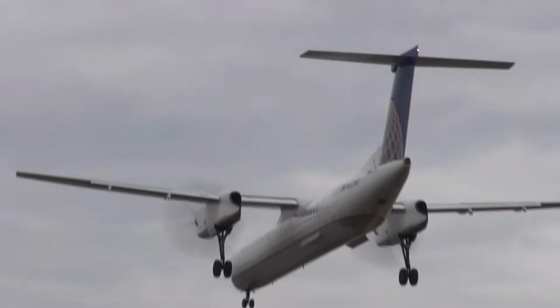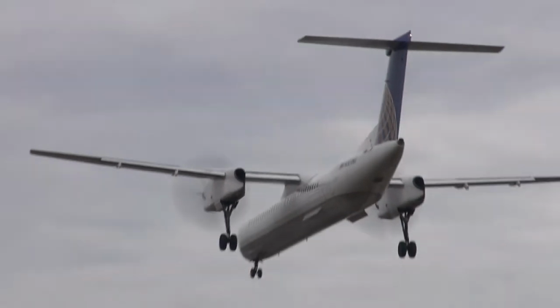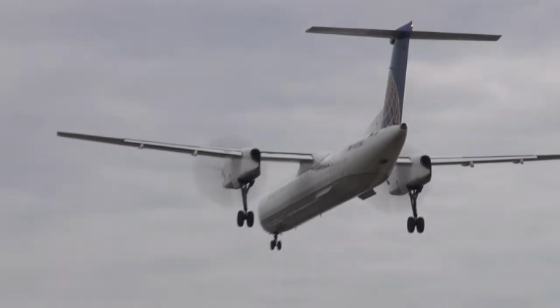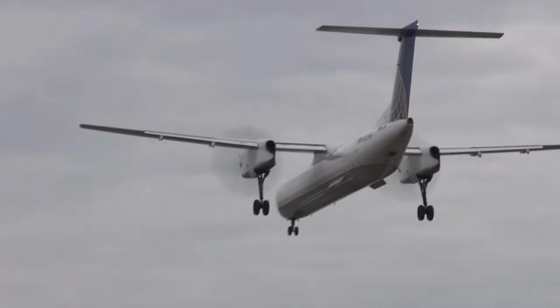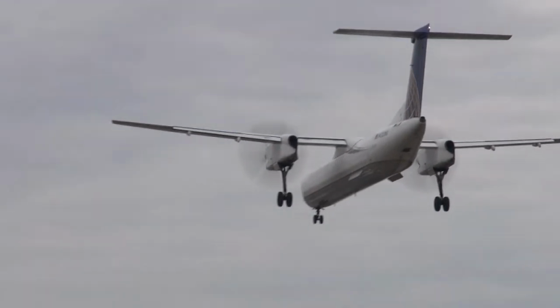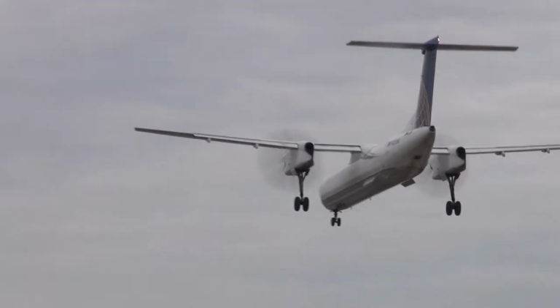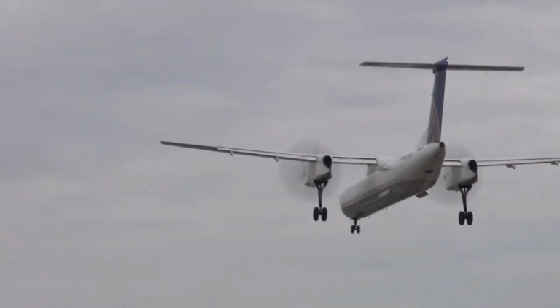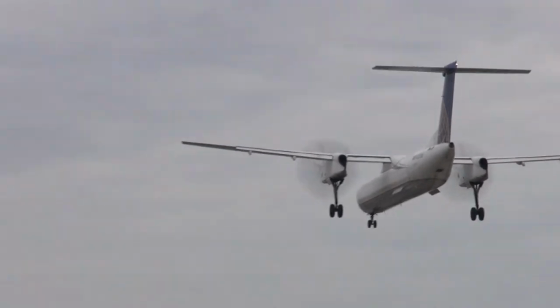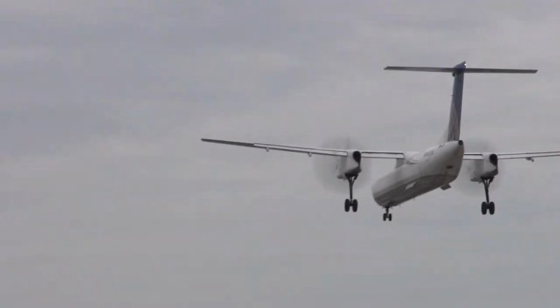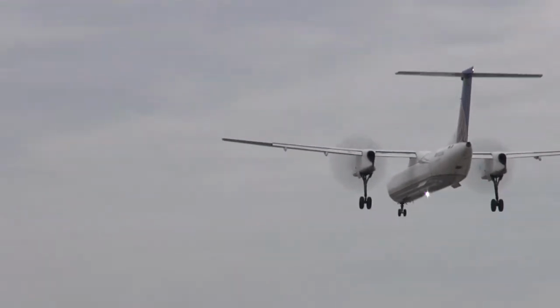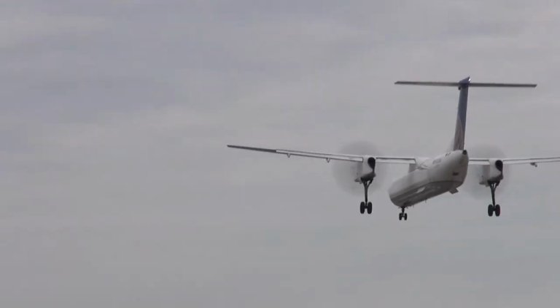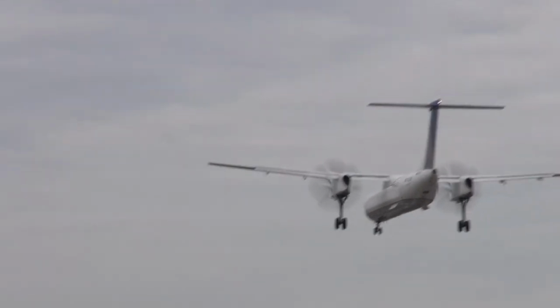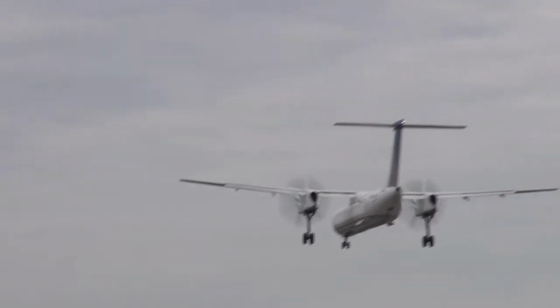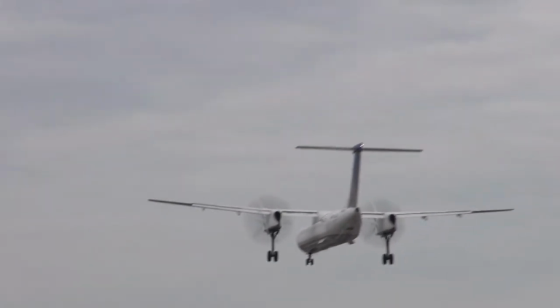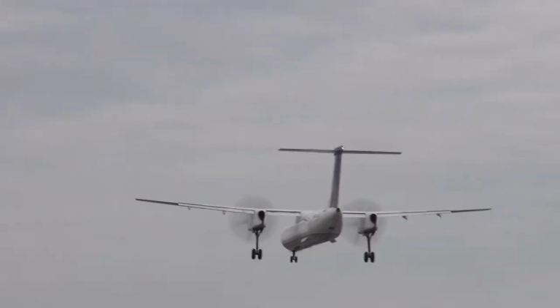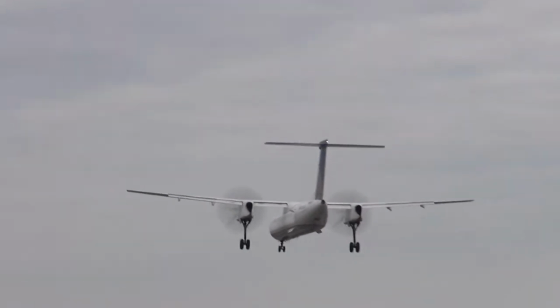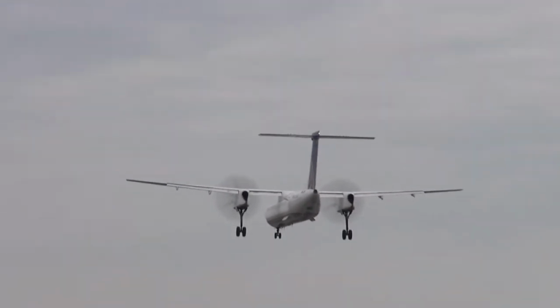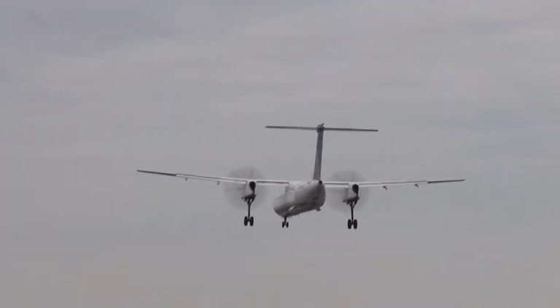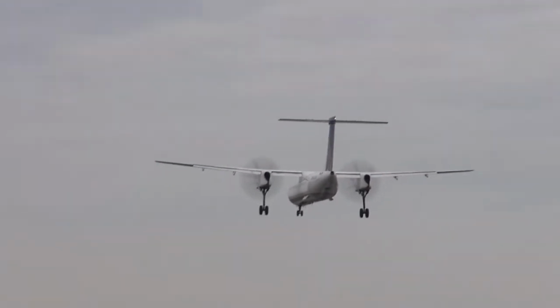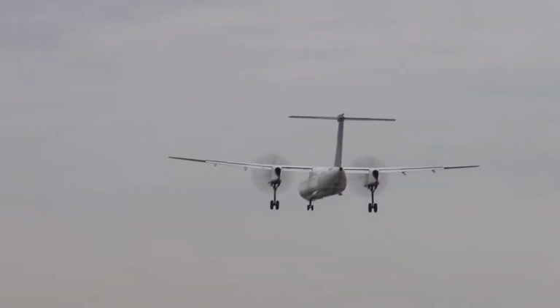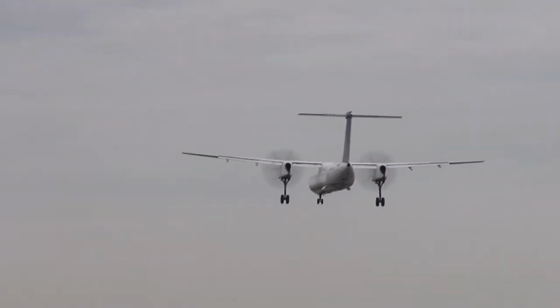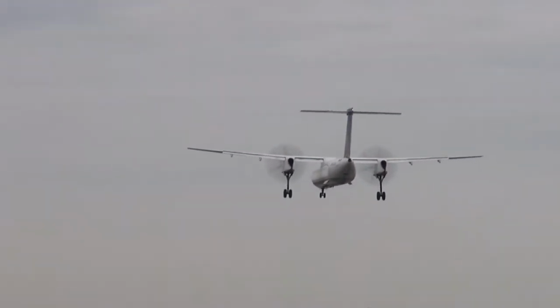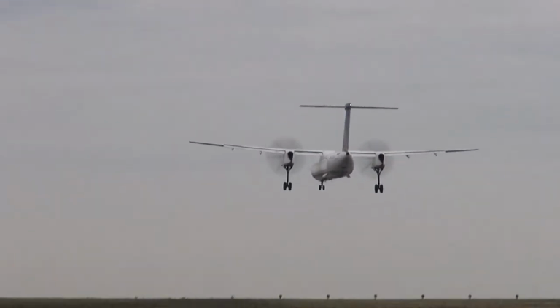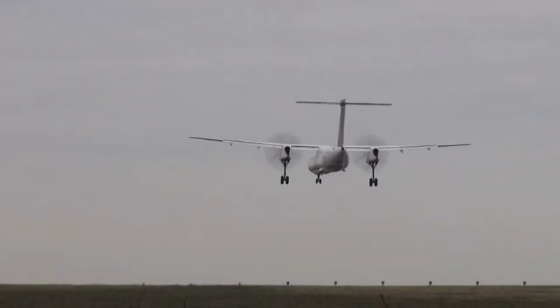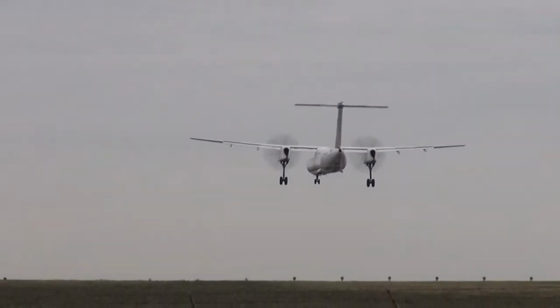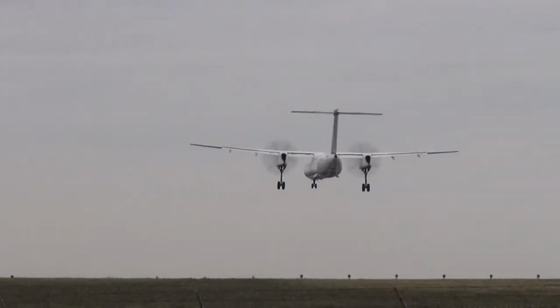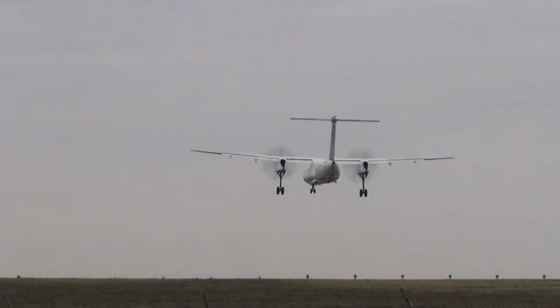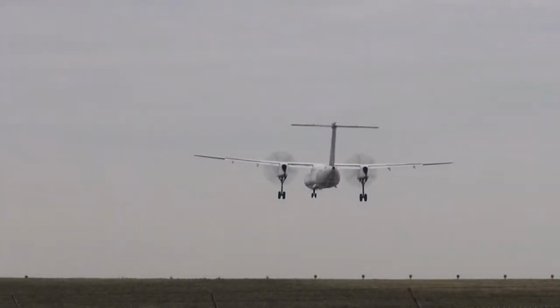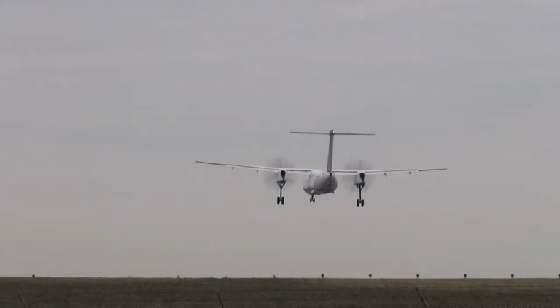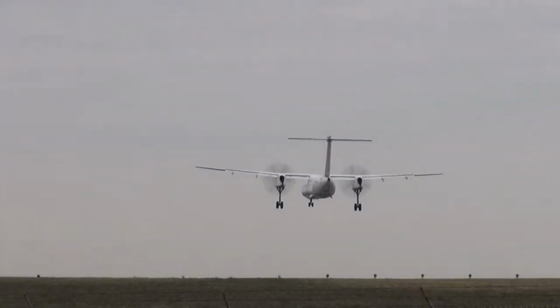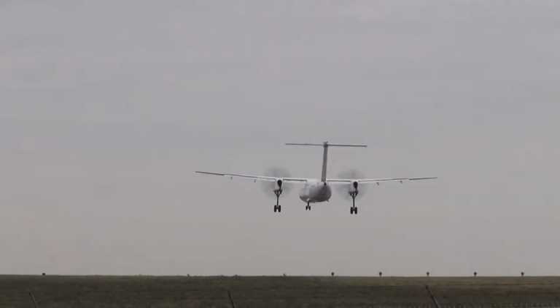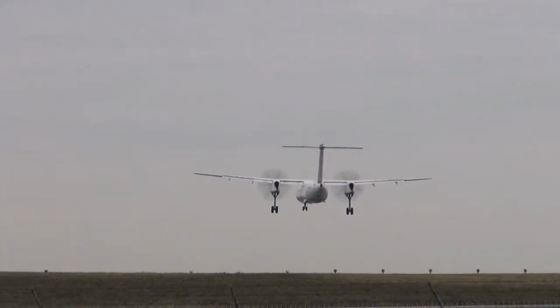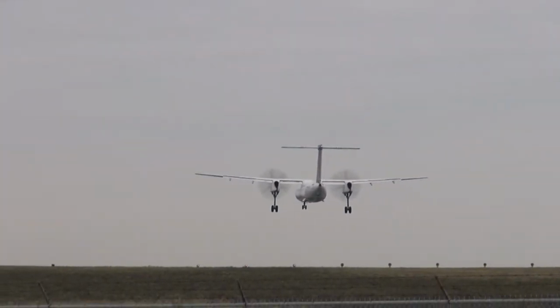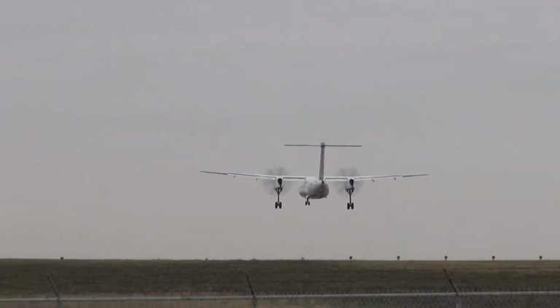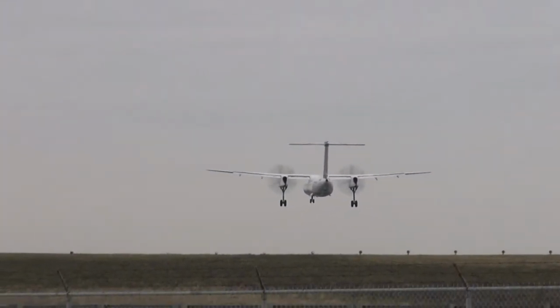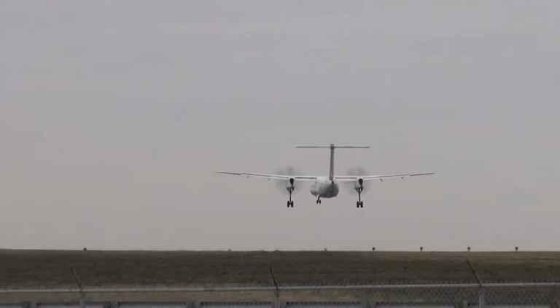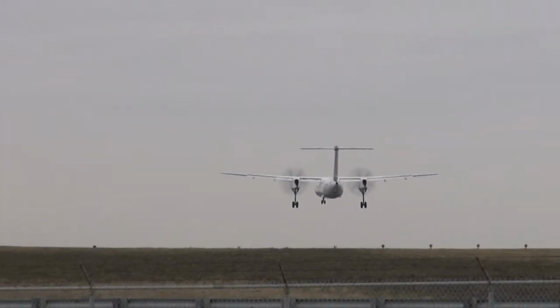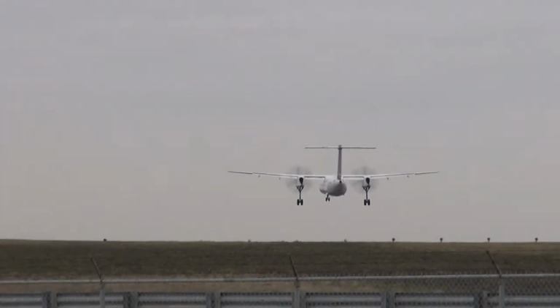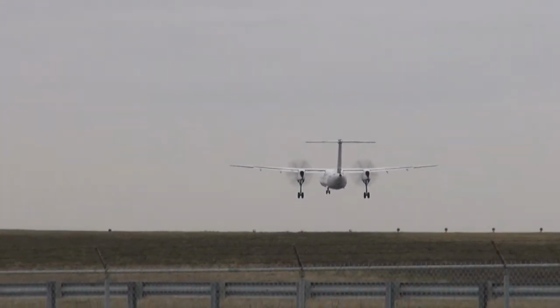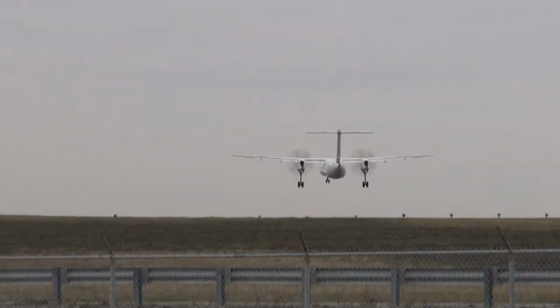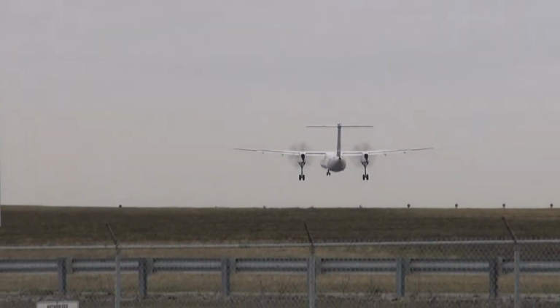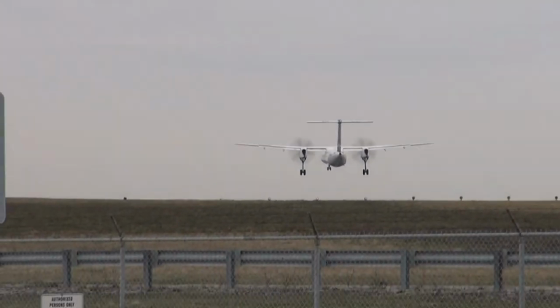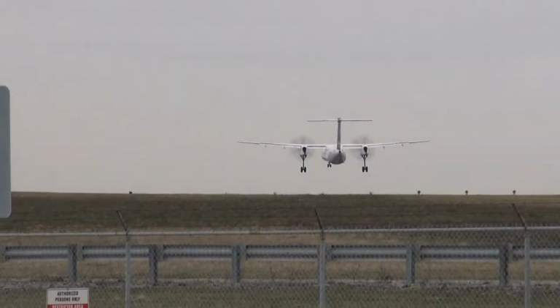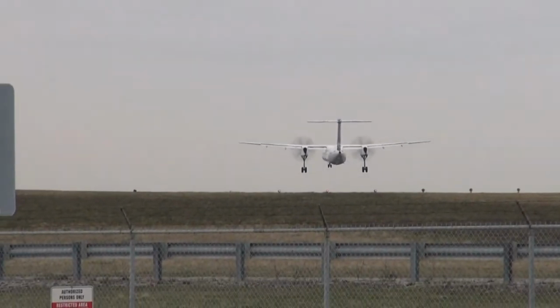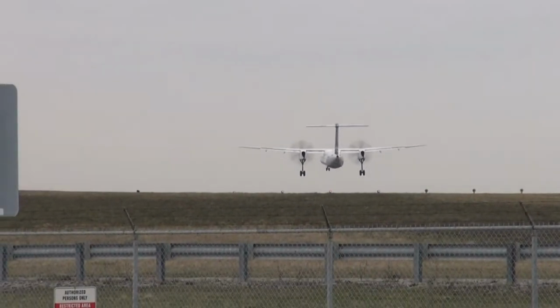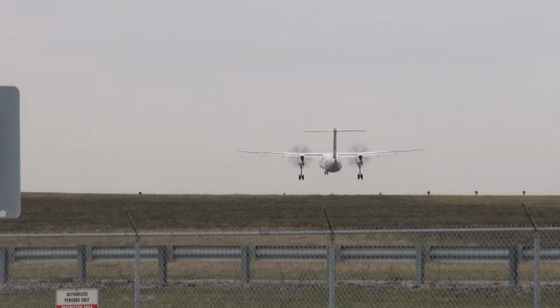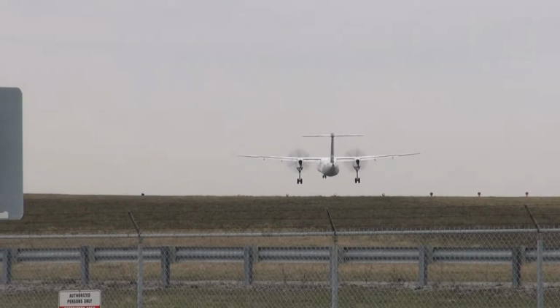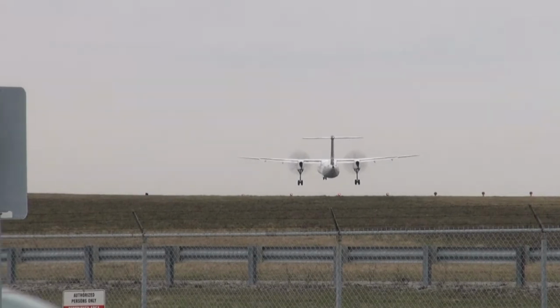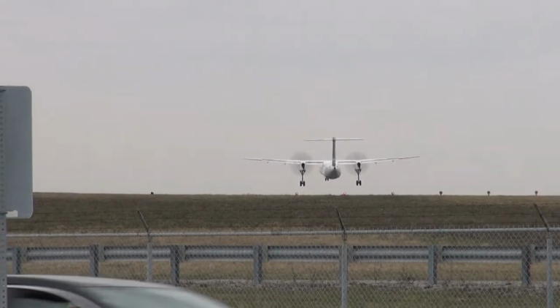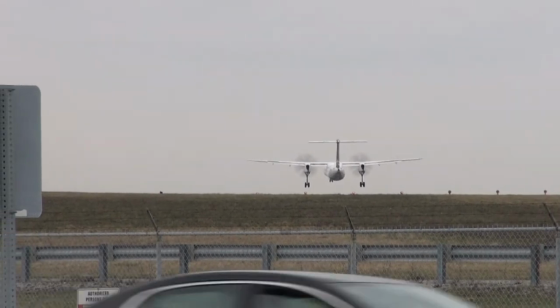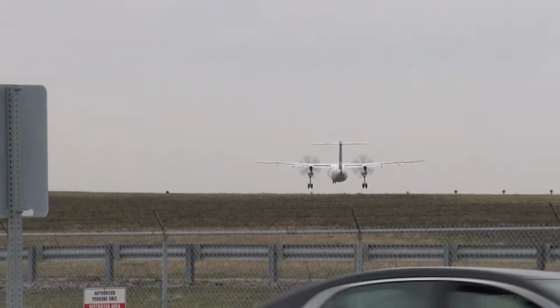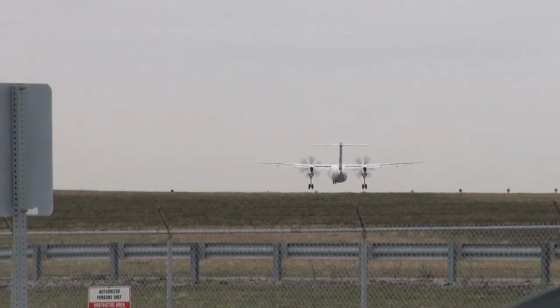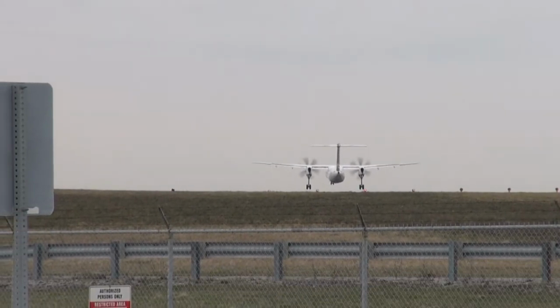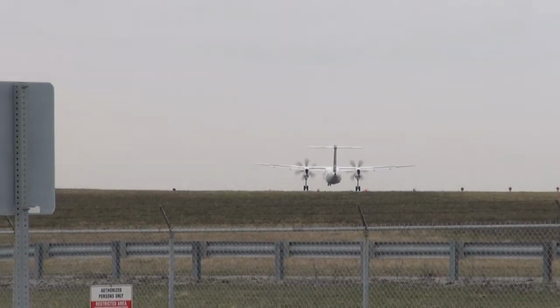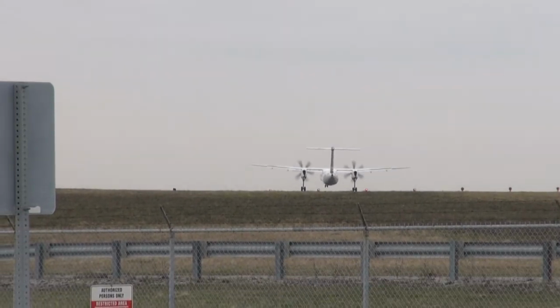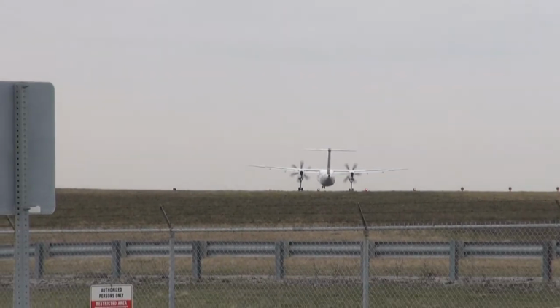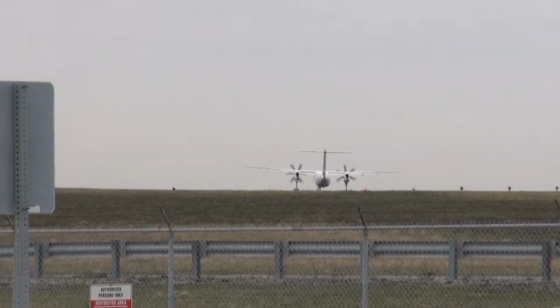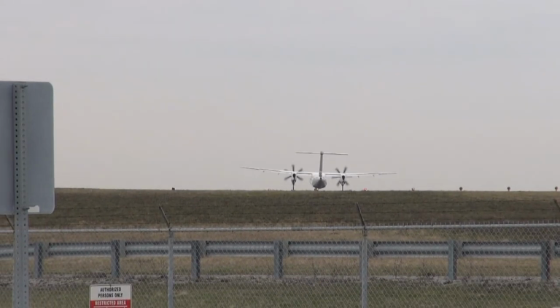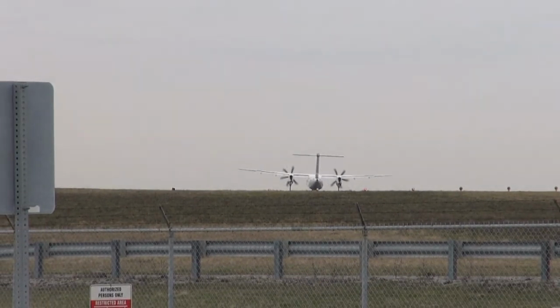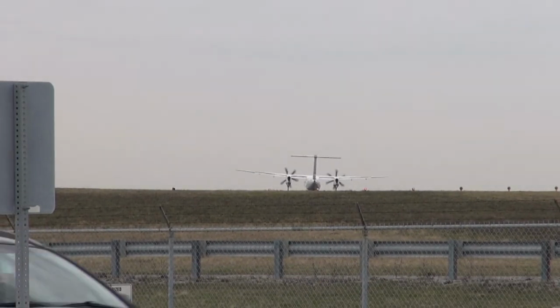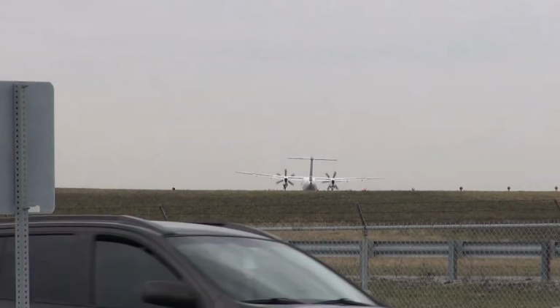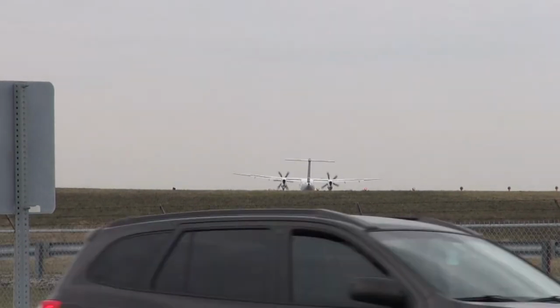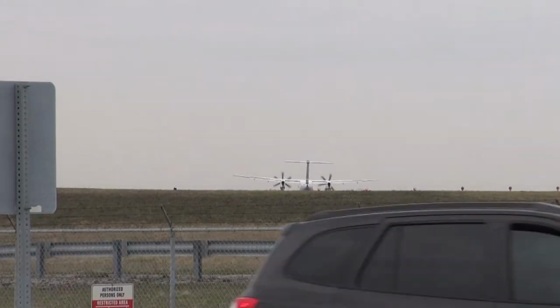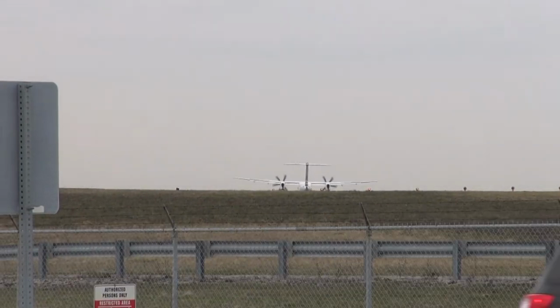769, Toronto, Target A, dash 8, touching down ahead. Wind is 130 at 6 knots, clear to land runway 06 right. Air Canada 769.